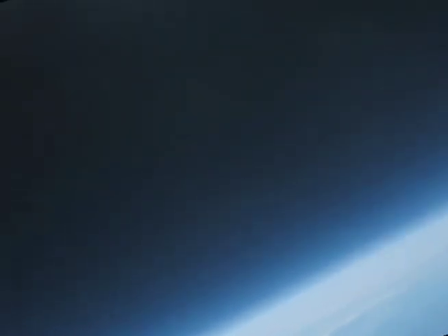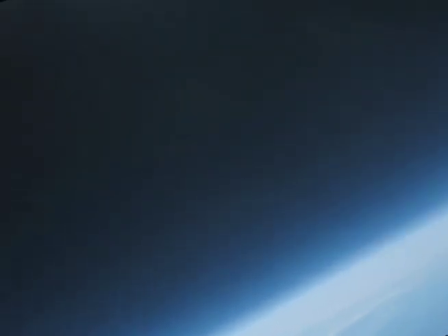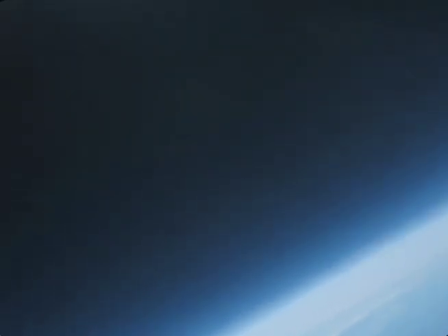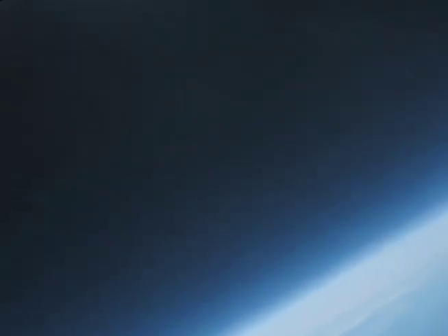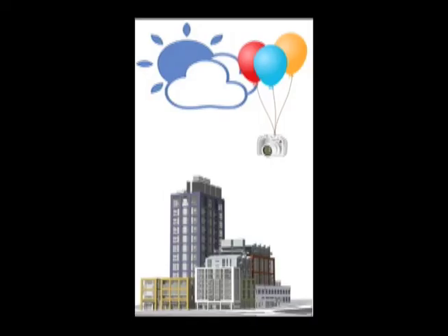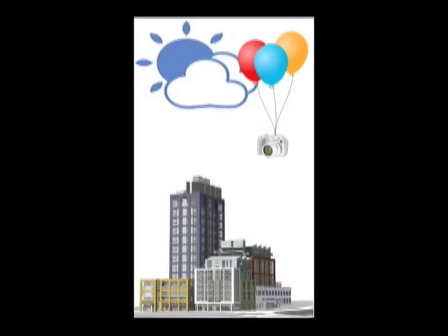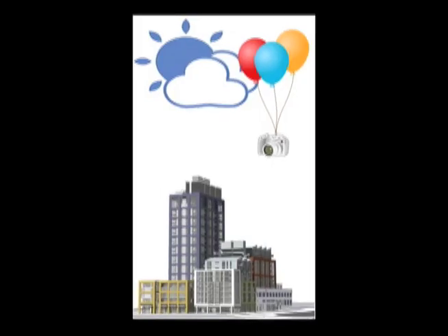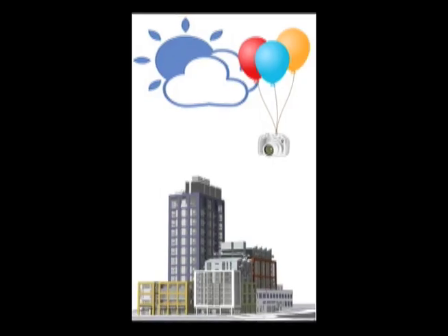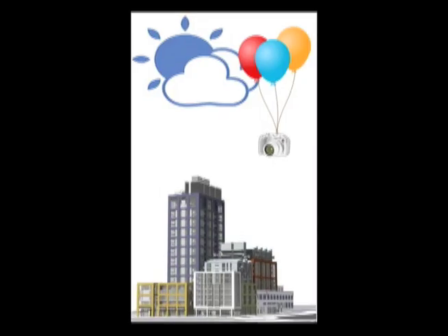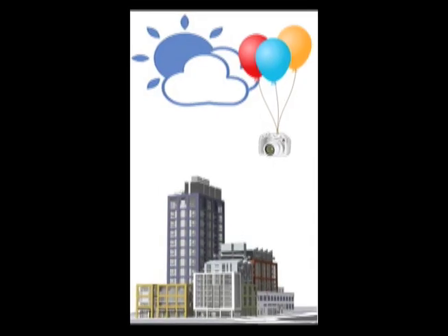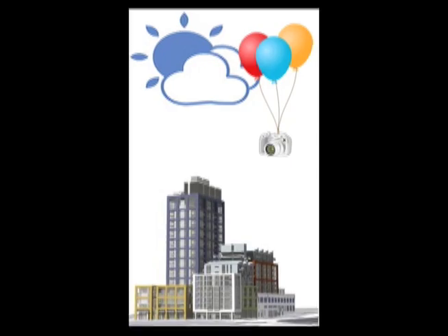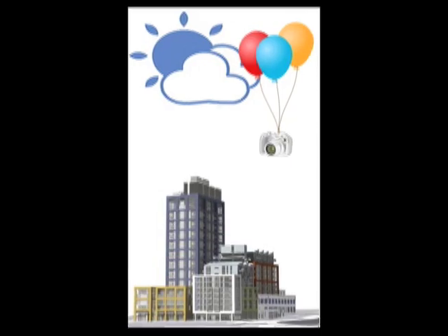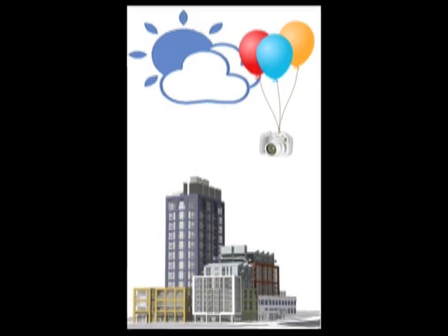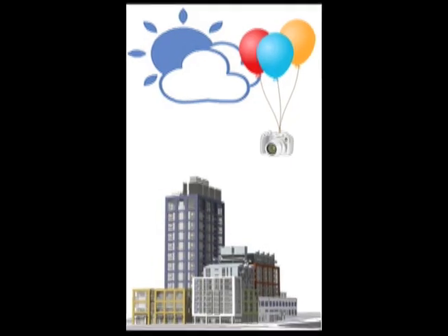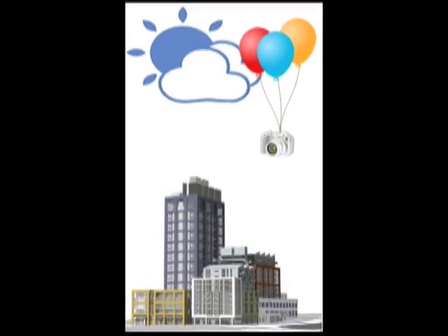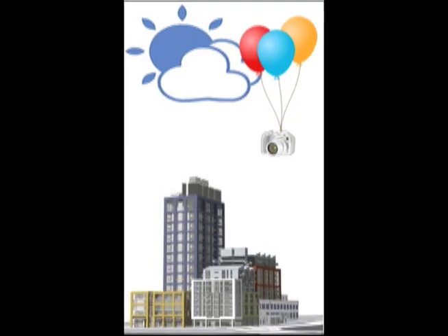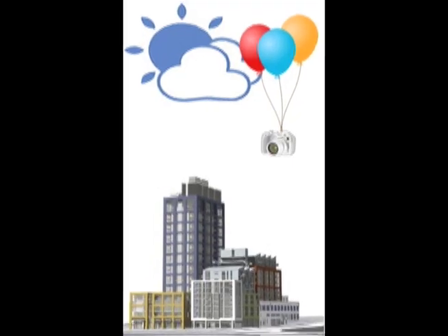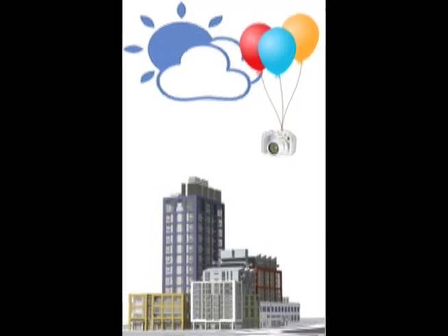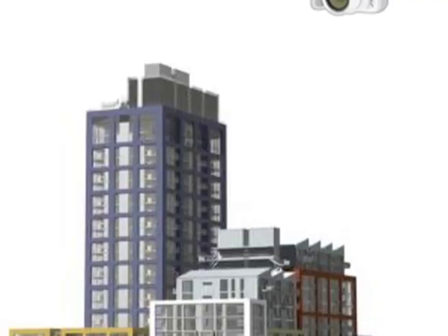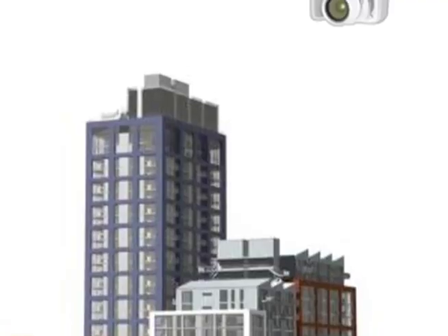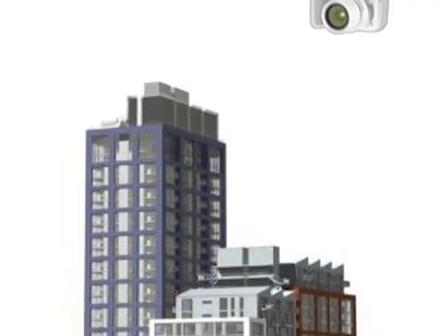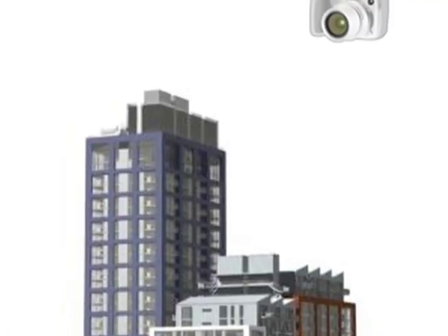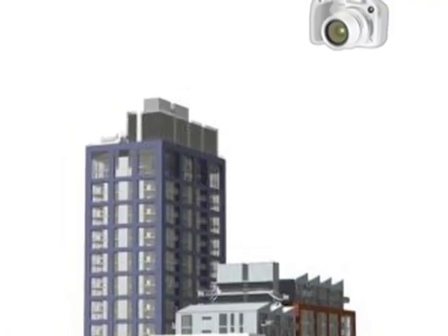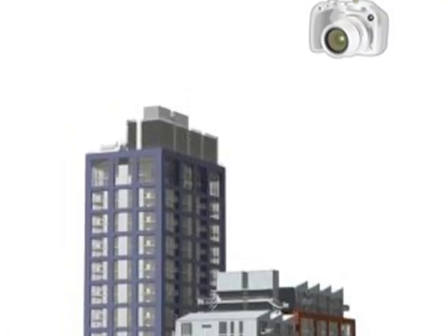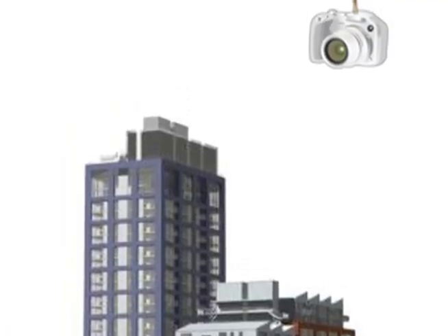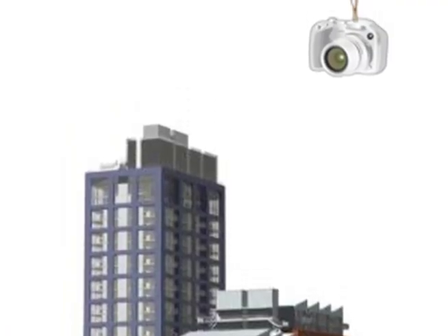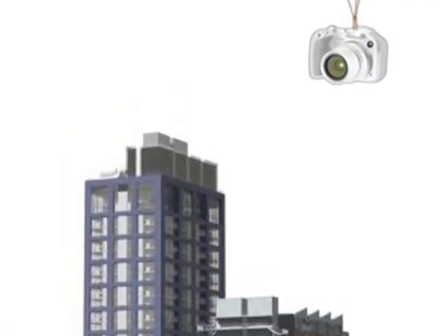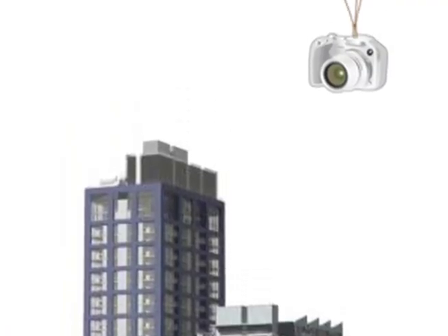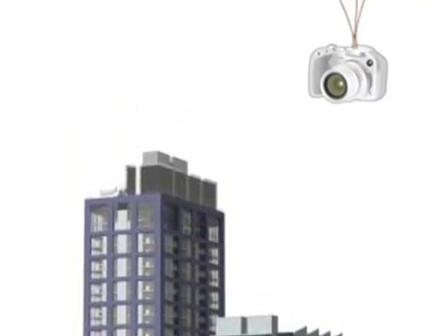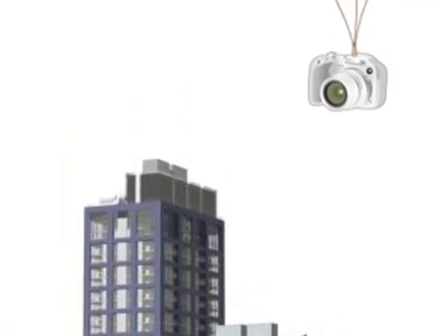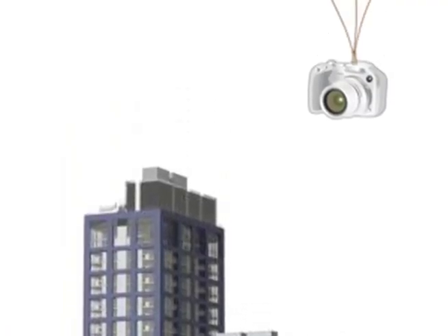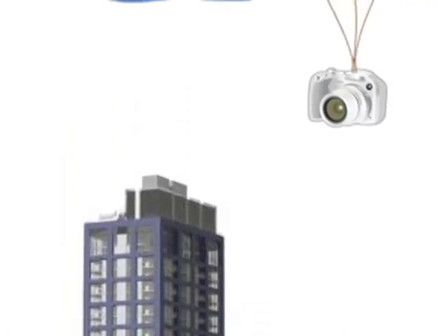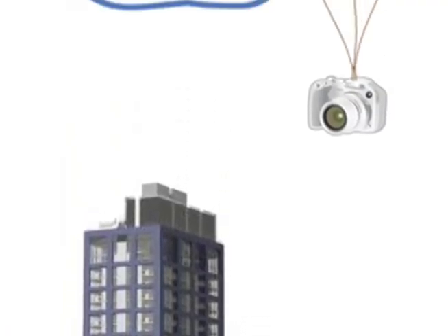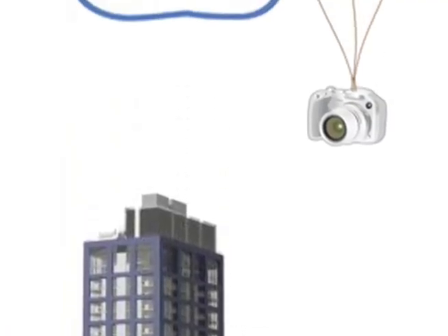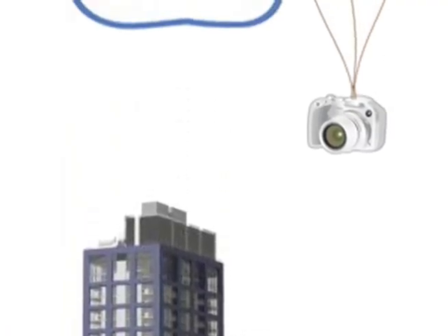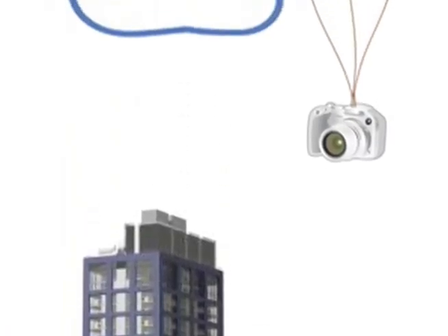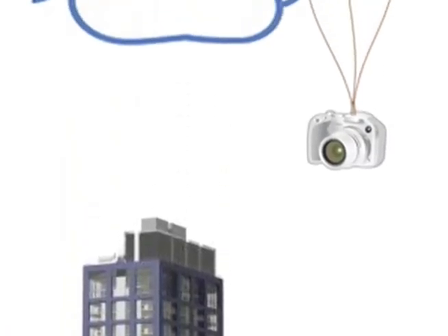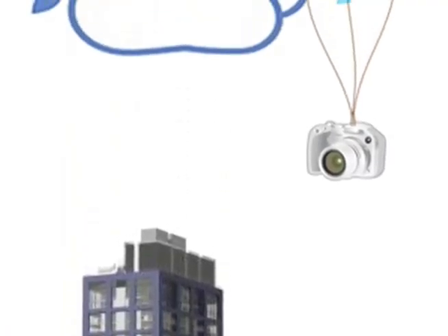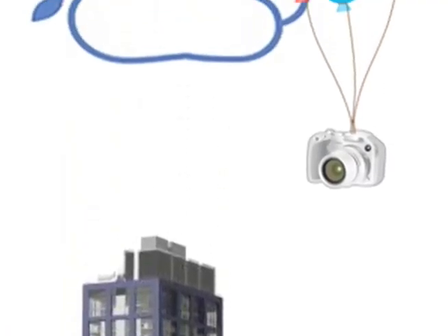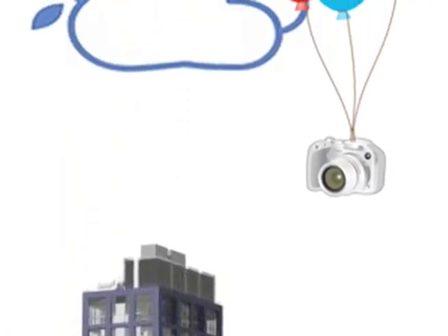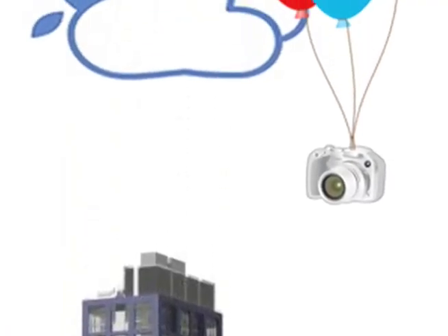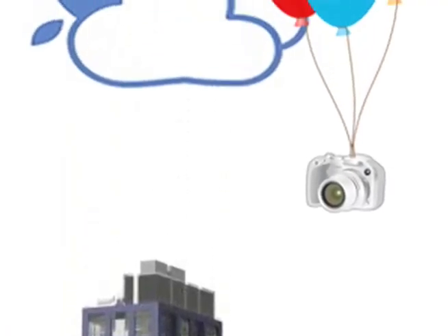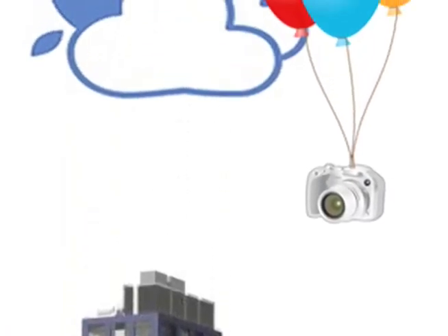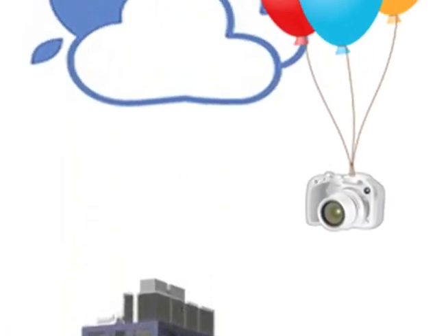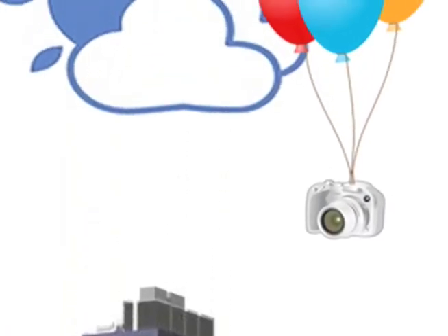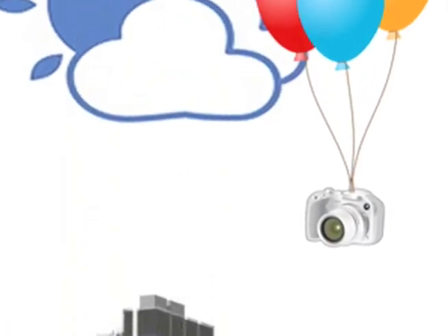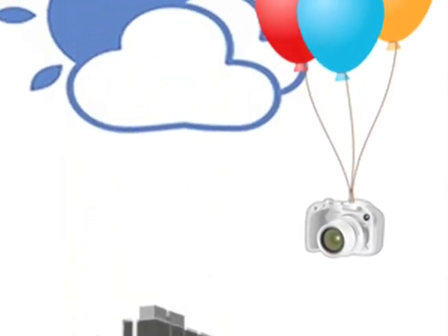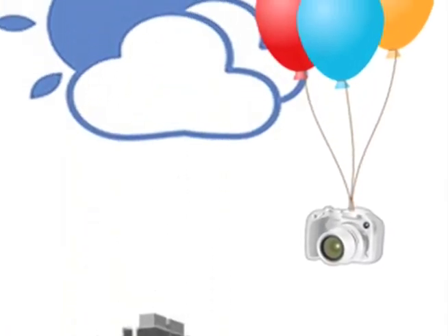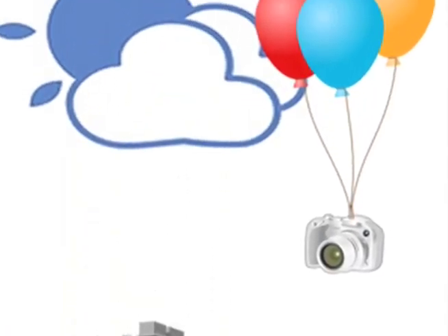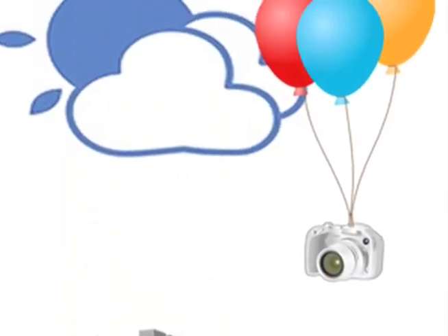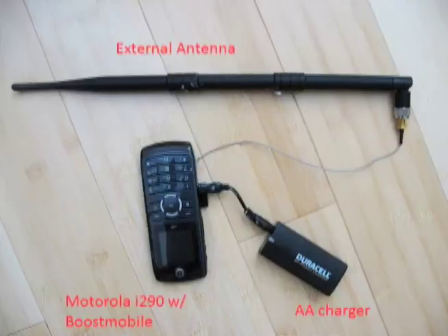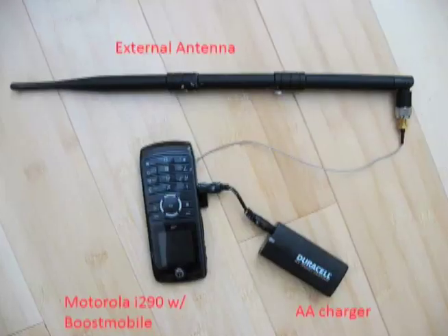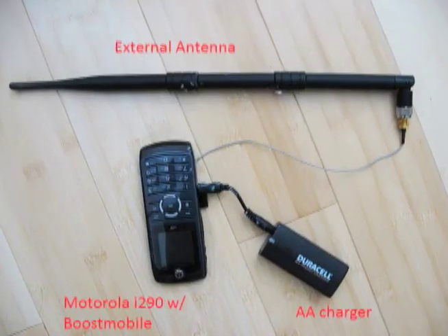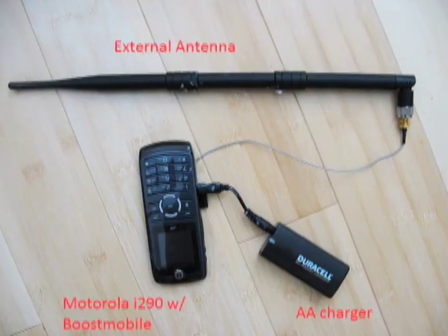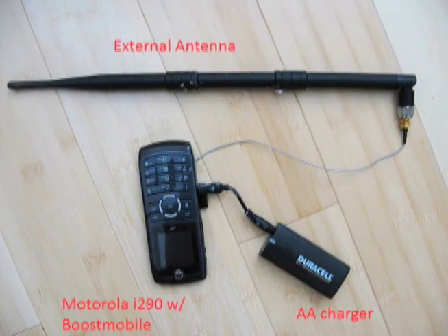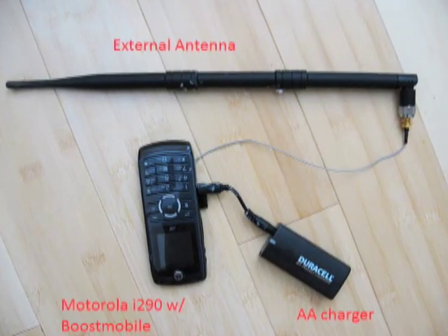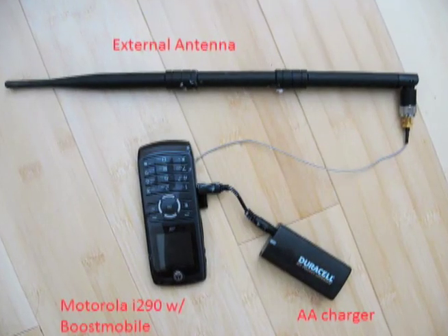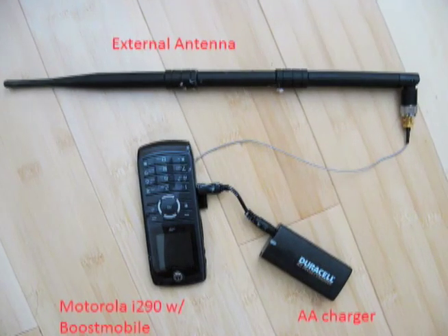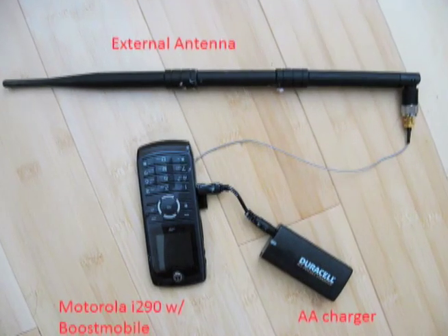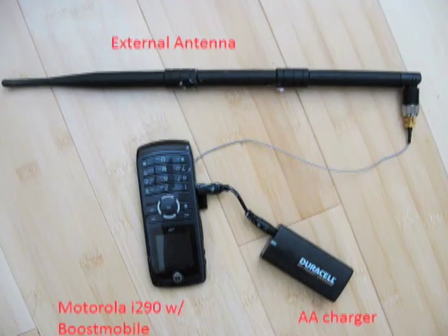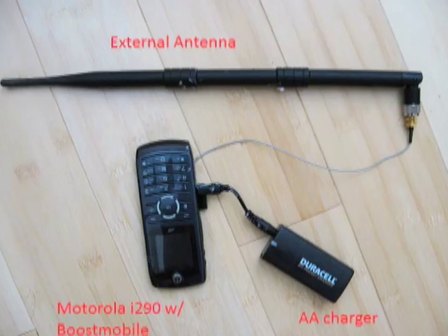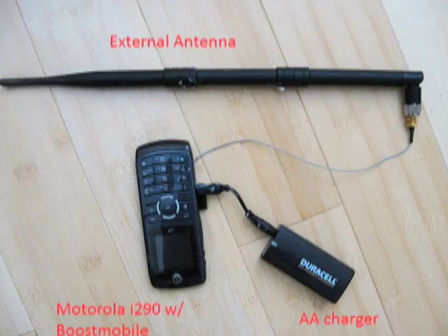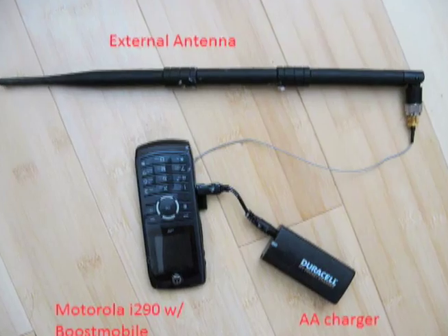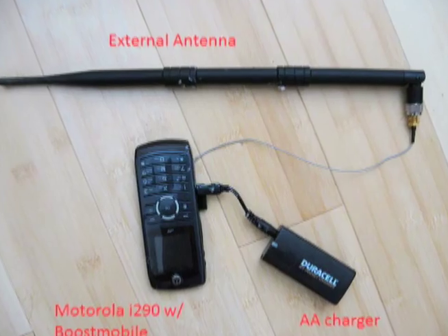The basic process of doing this involved a helium-filled weather balloon, a Canon camera, and a GPS-enabled cell phone.